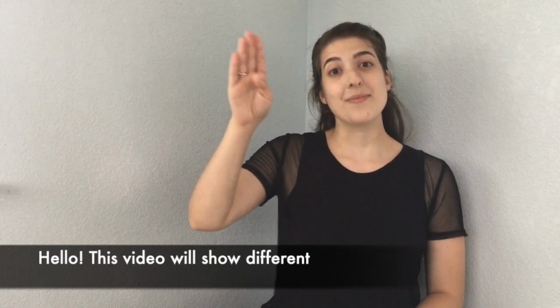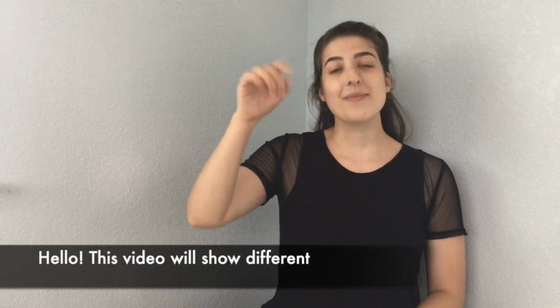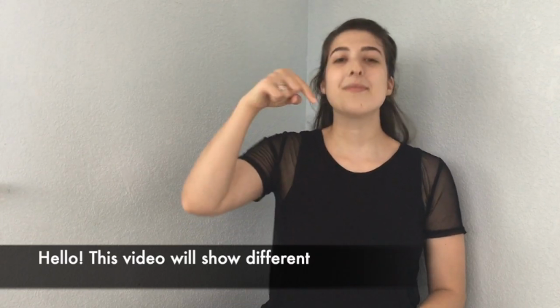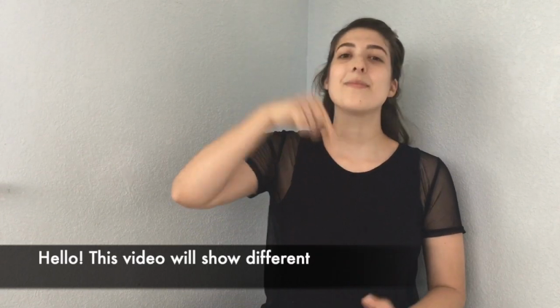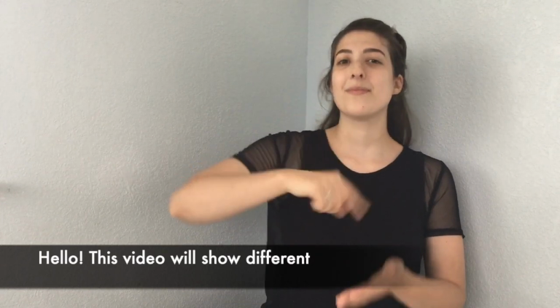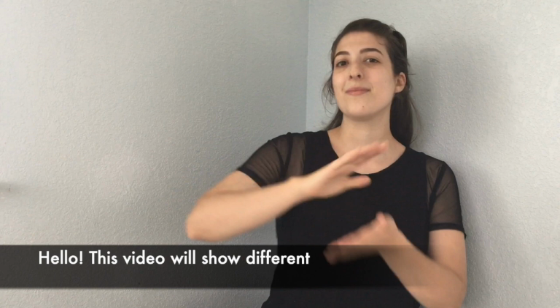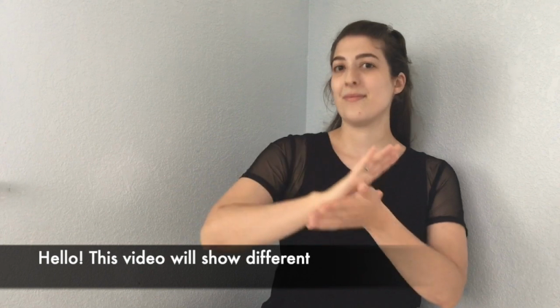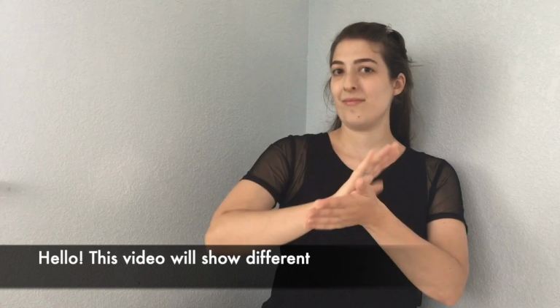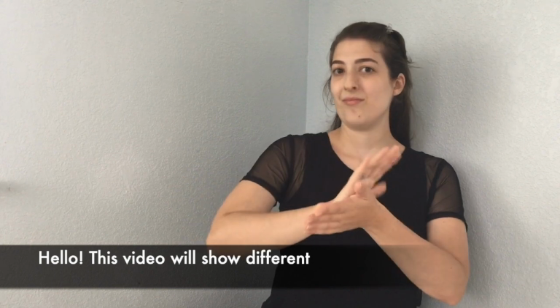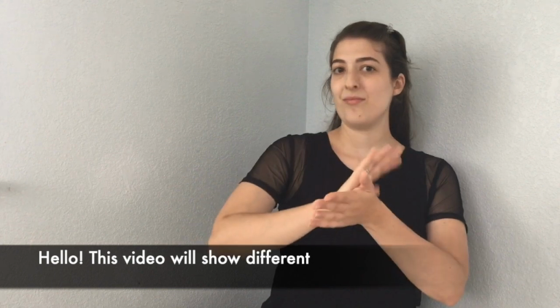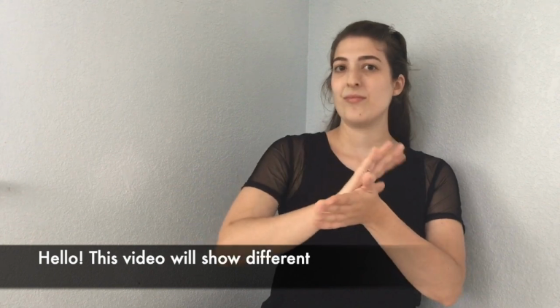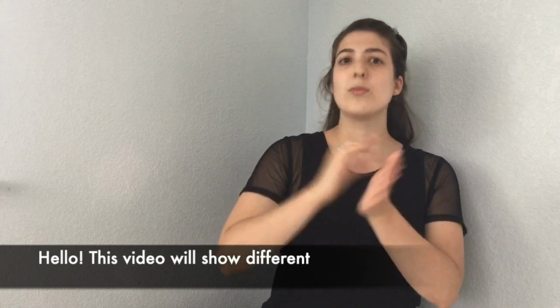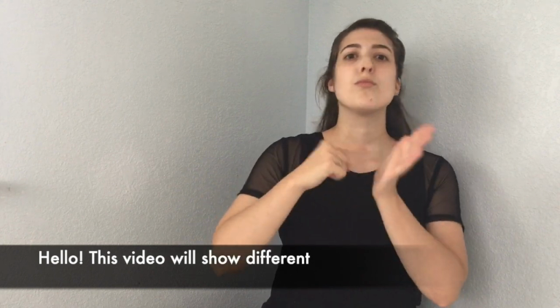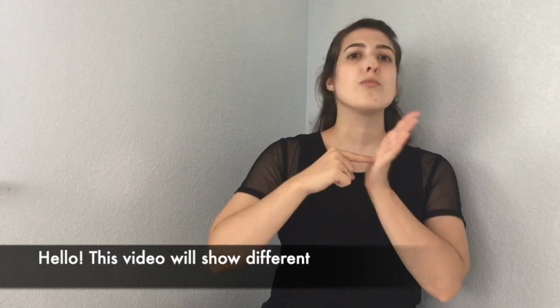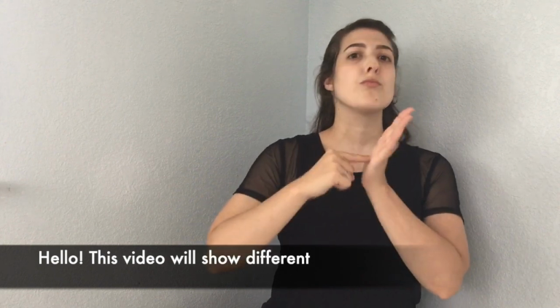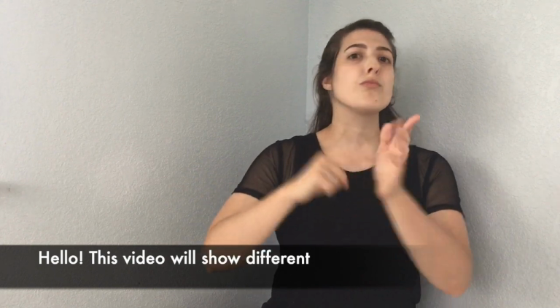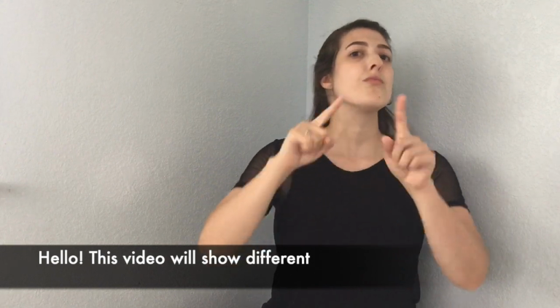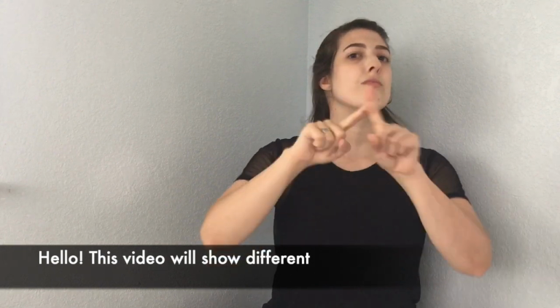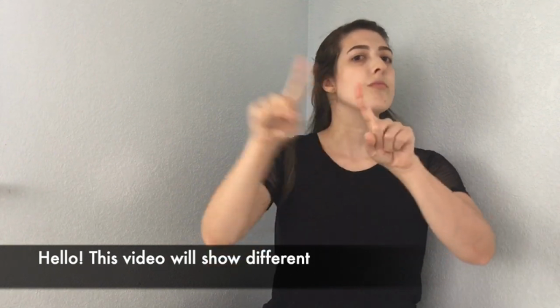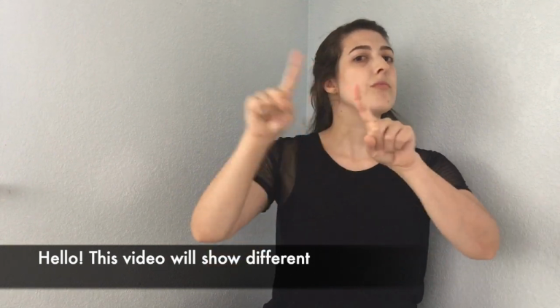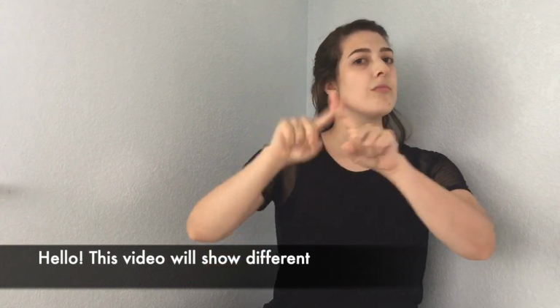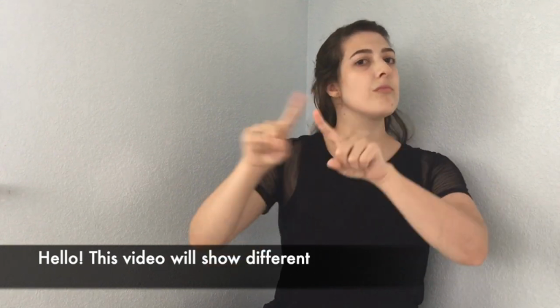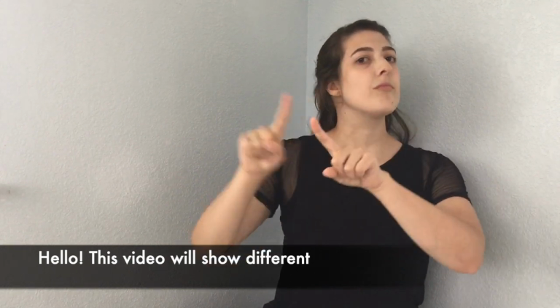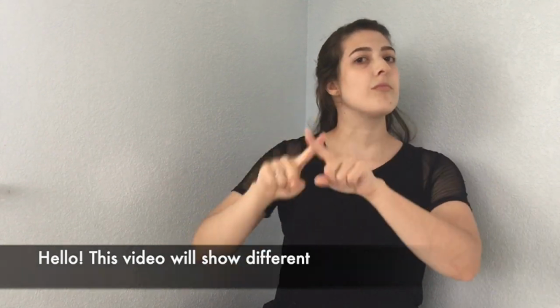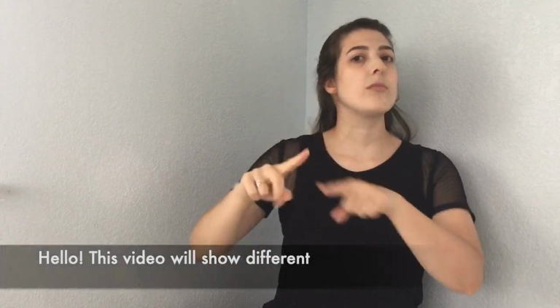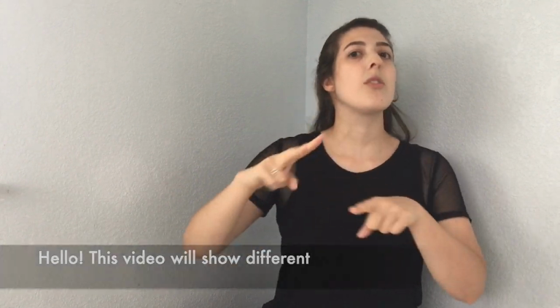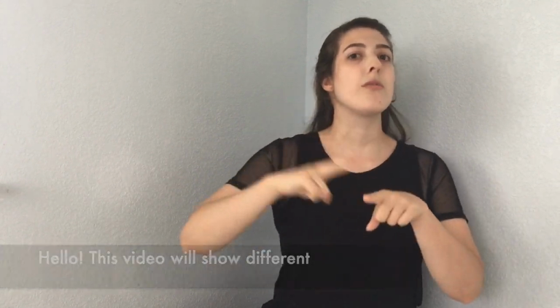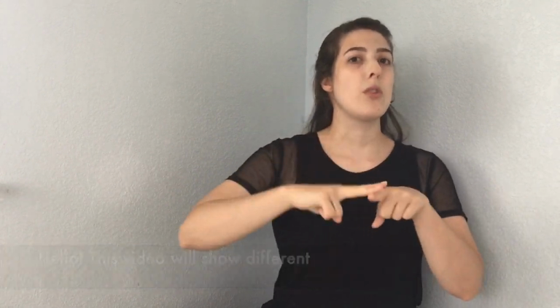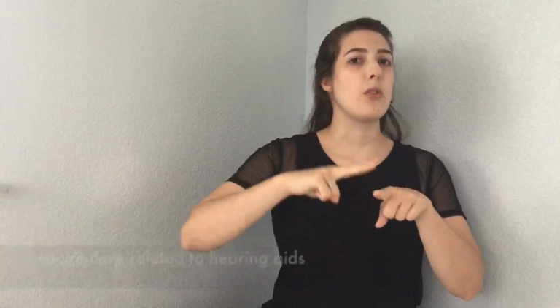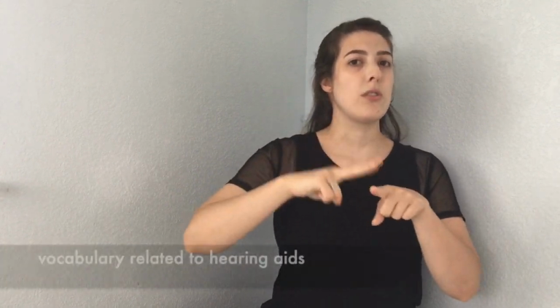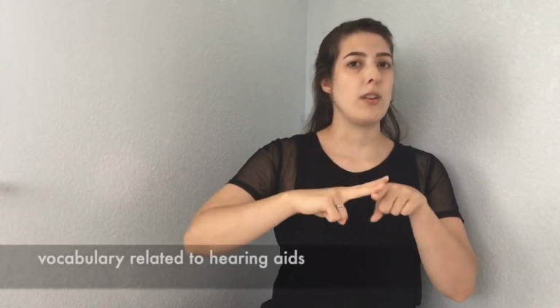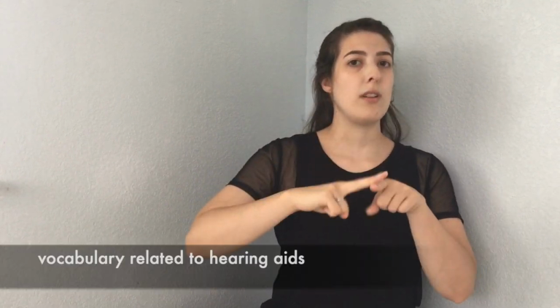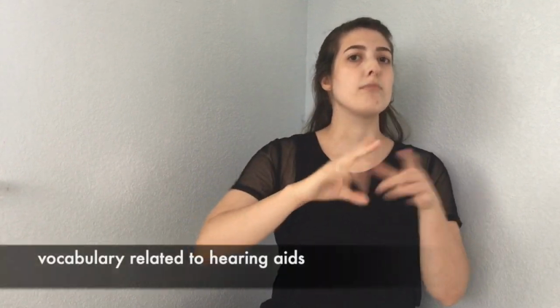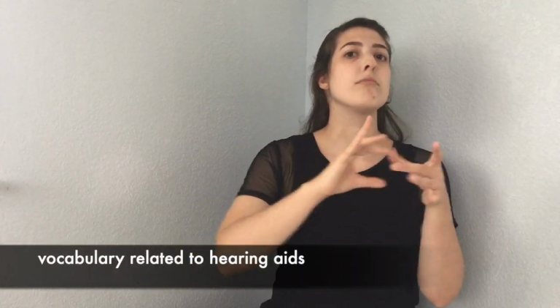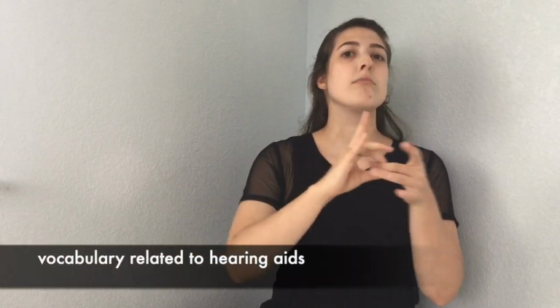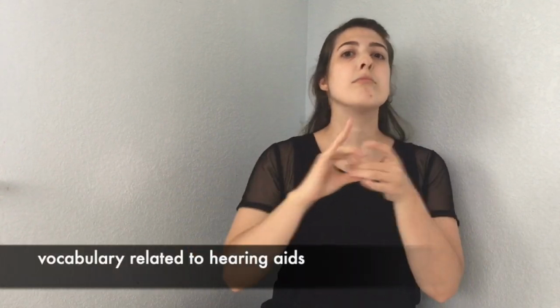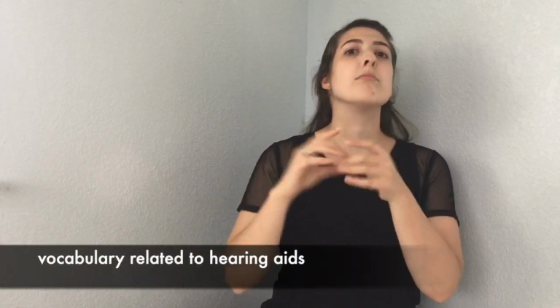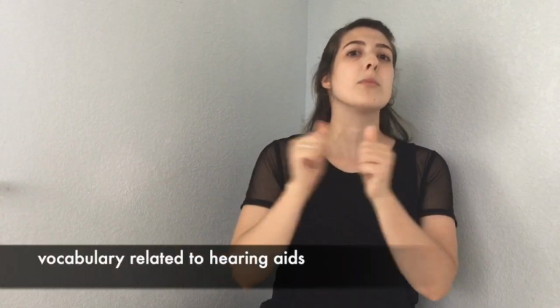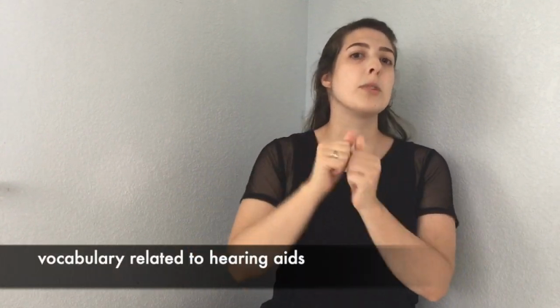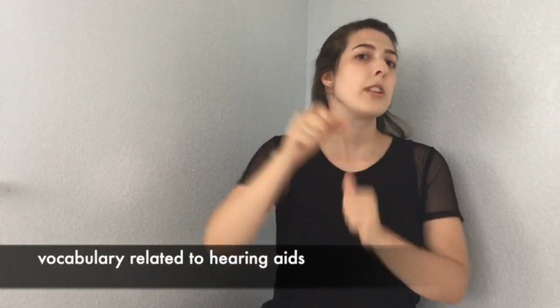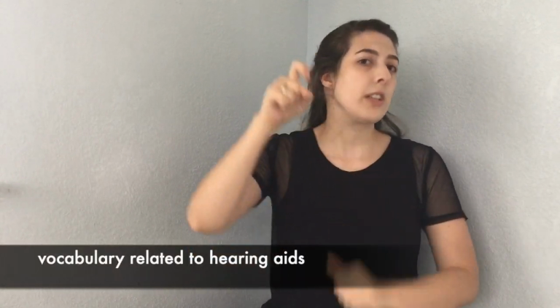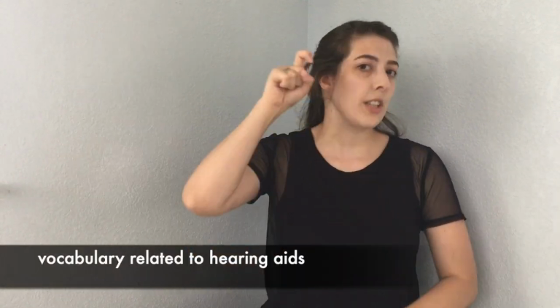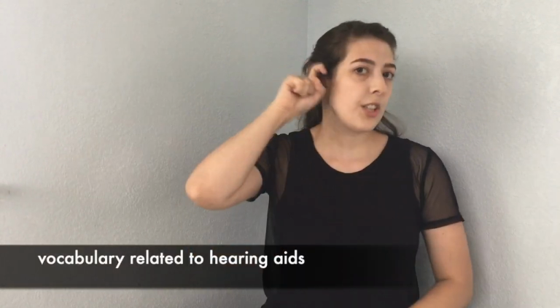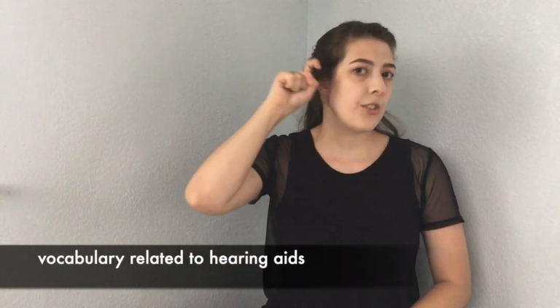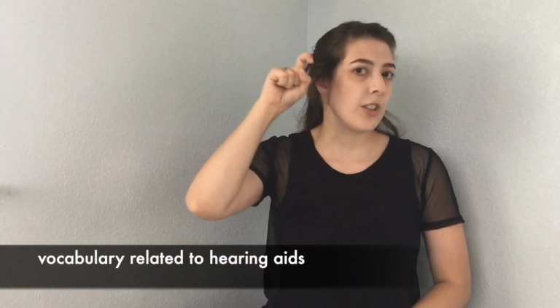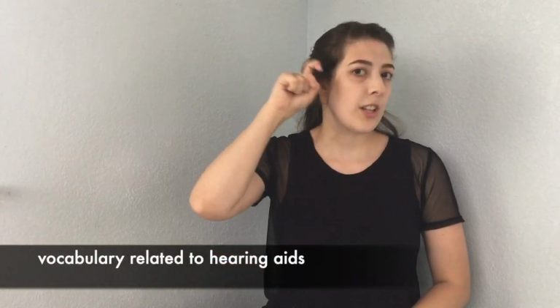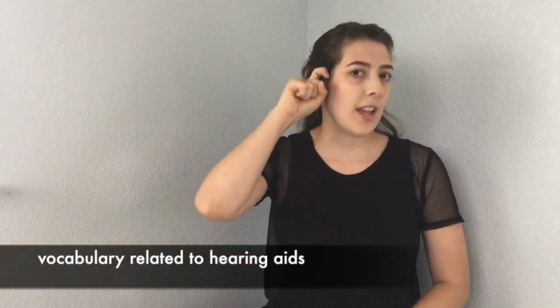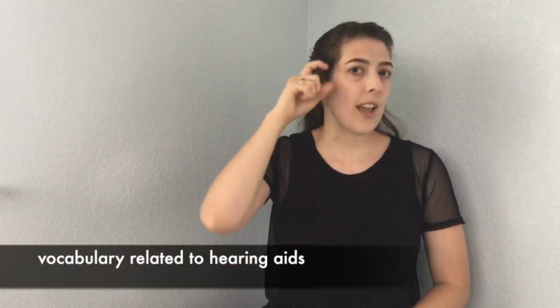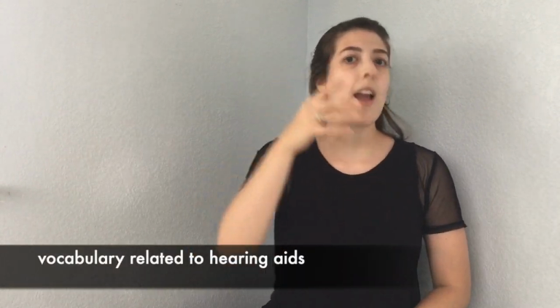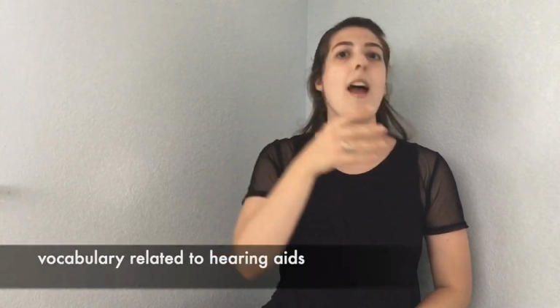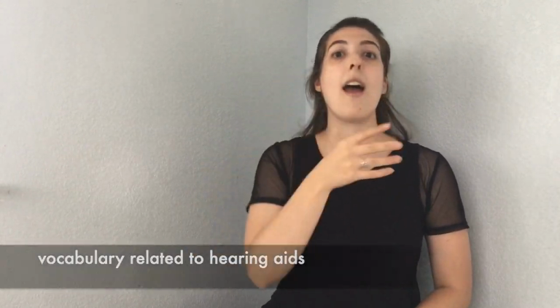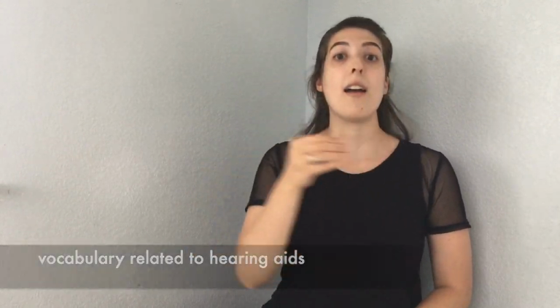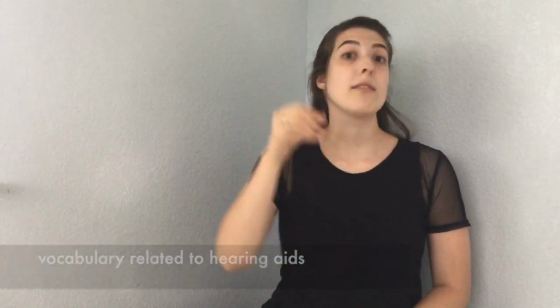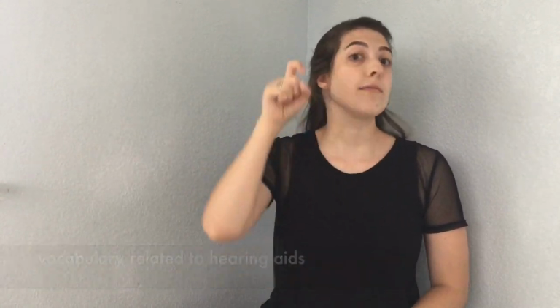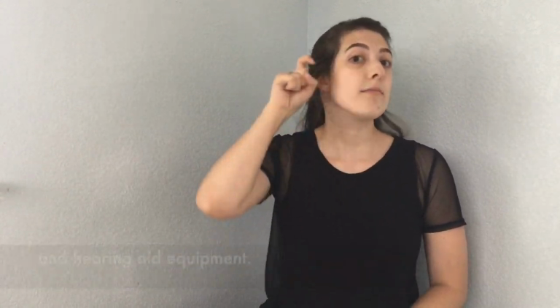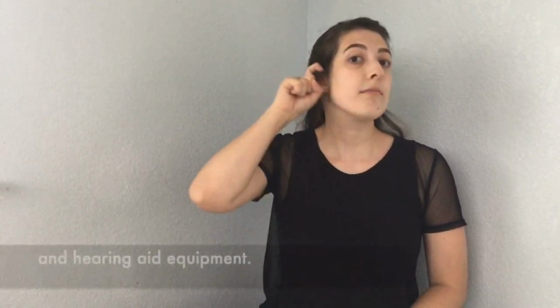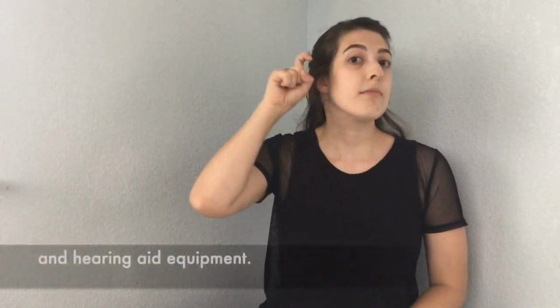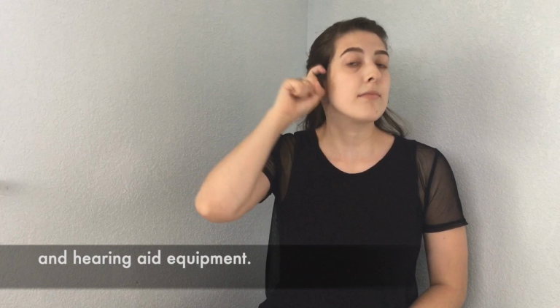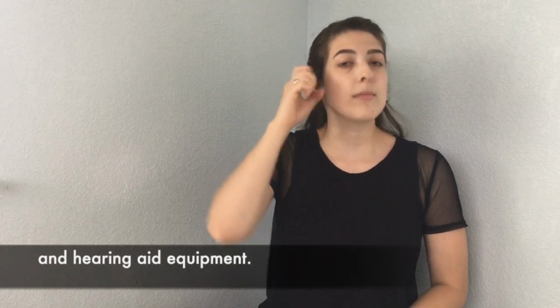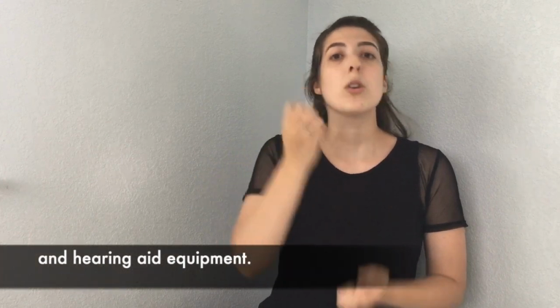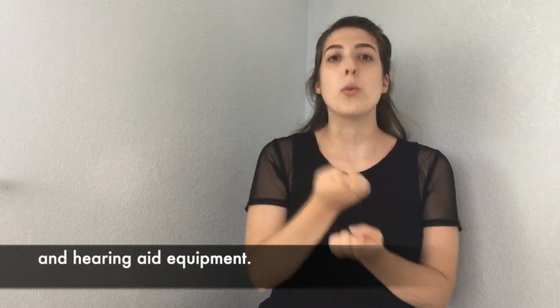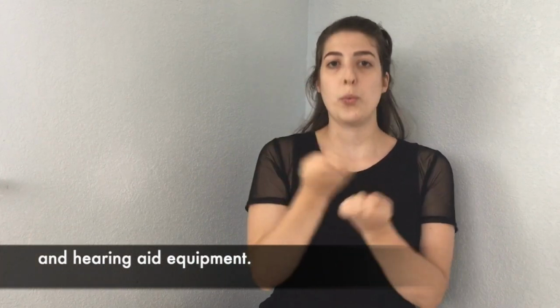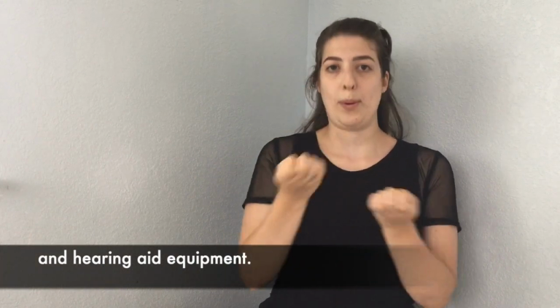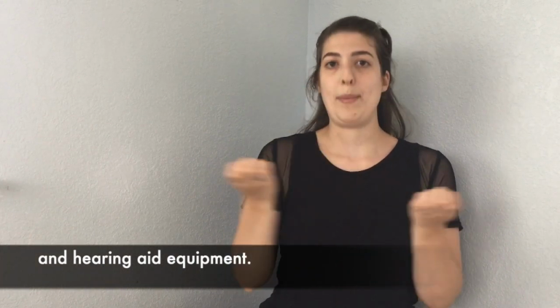Hello! This video will show different vocabulary related to hearing aids and hearing aid equipment.